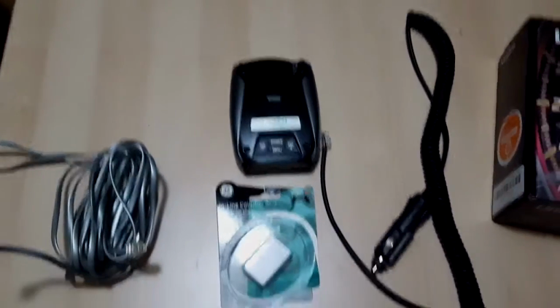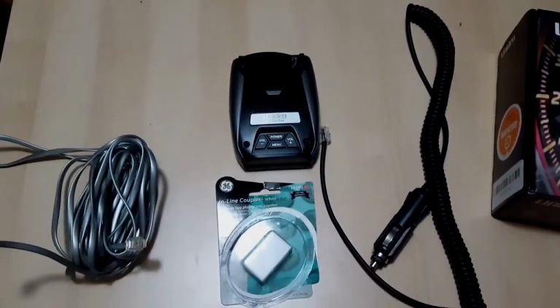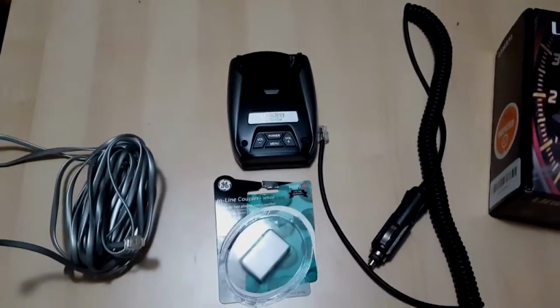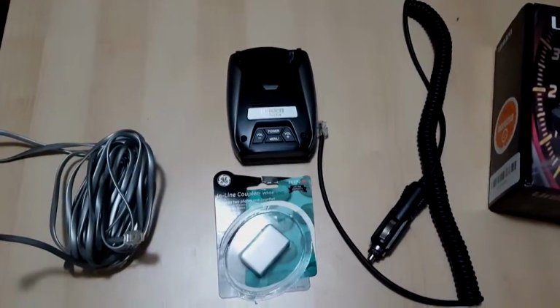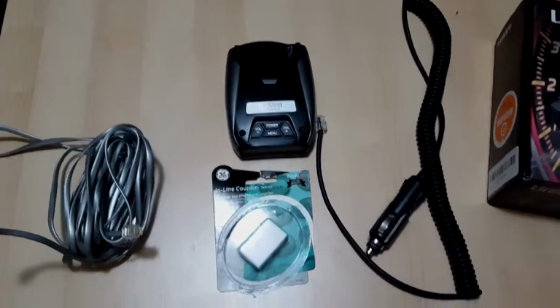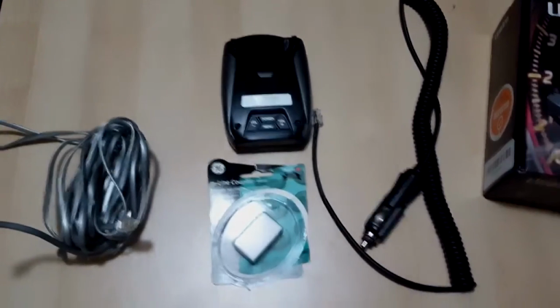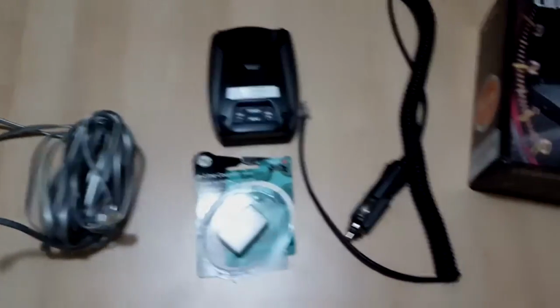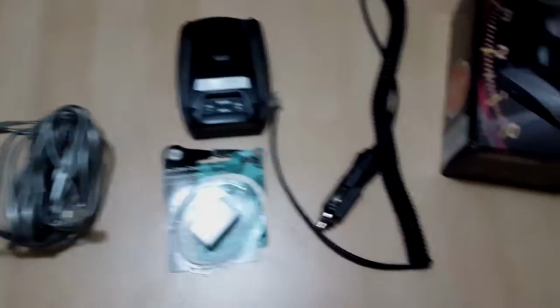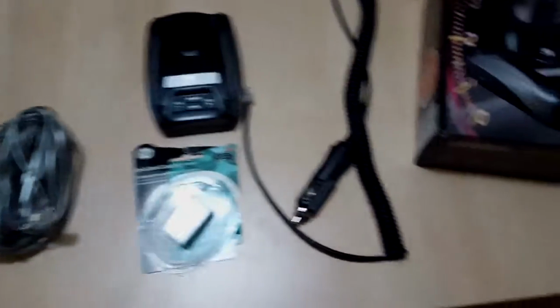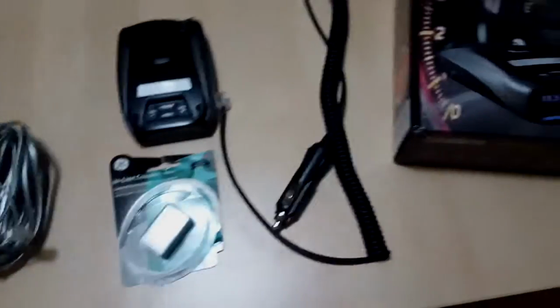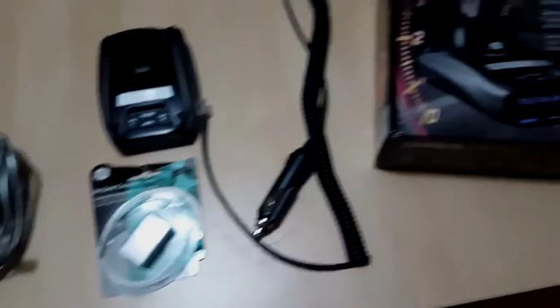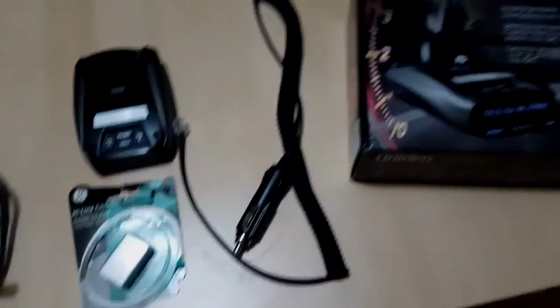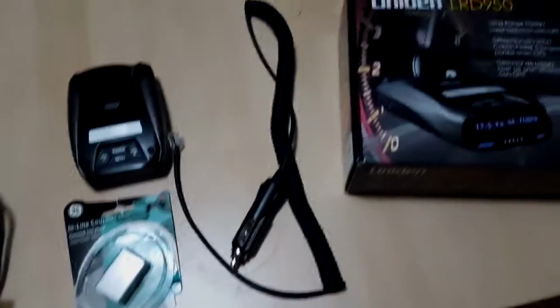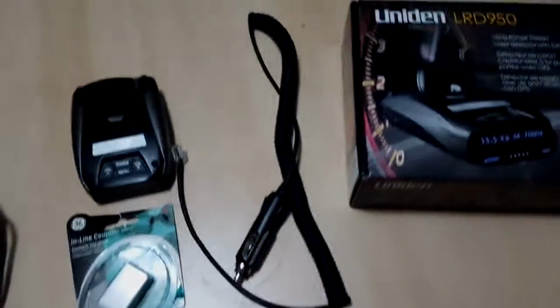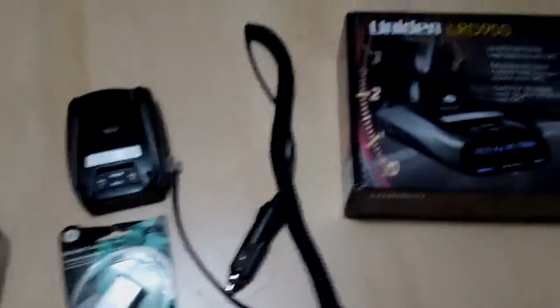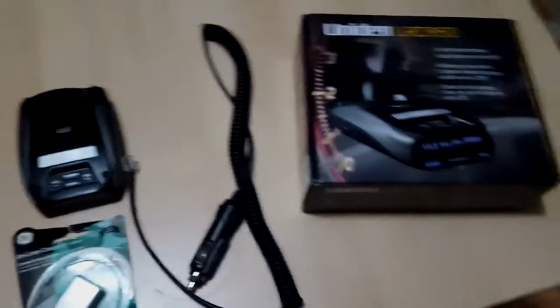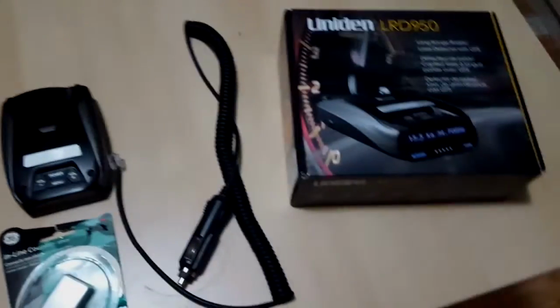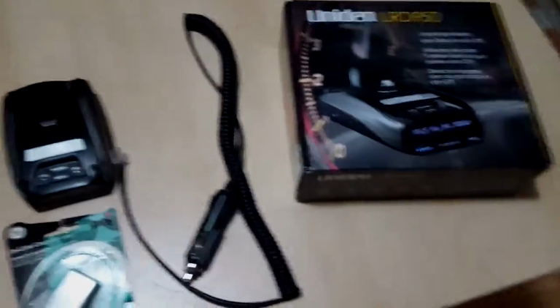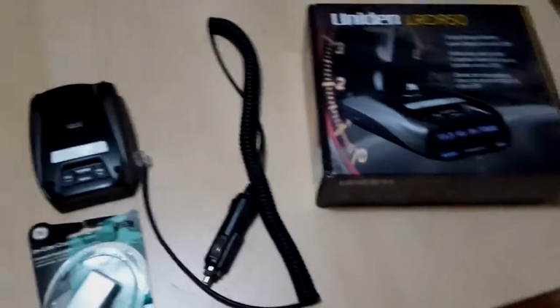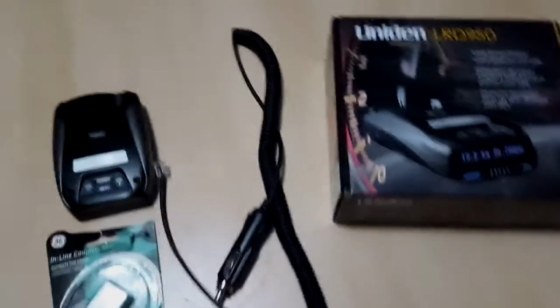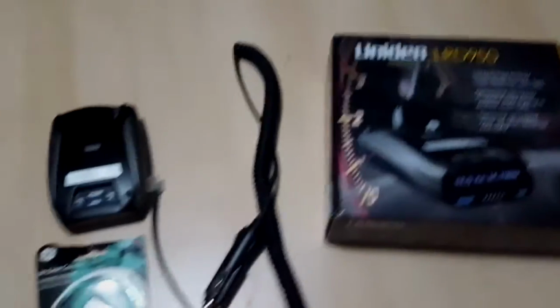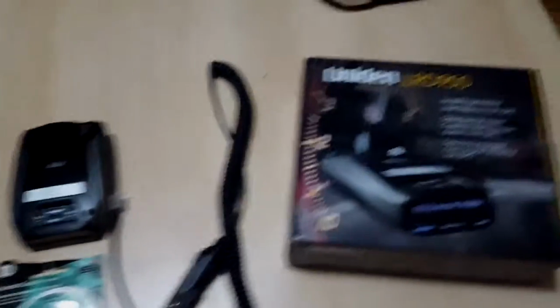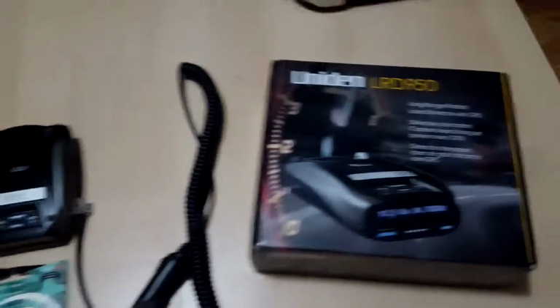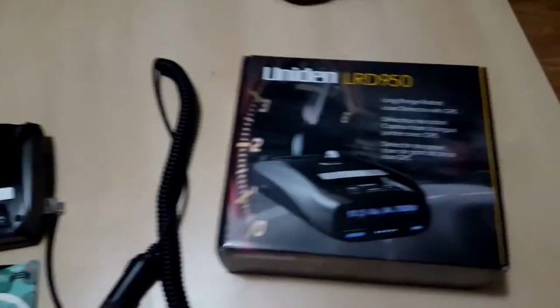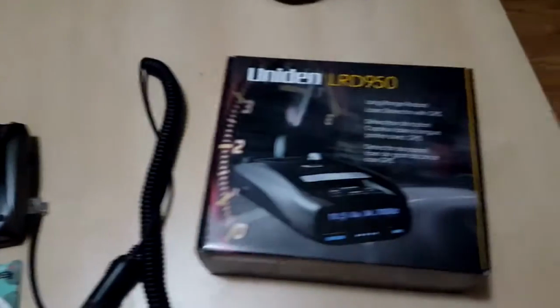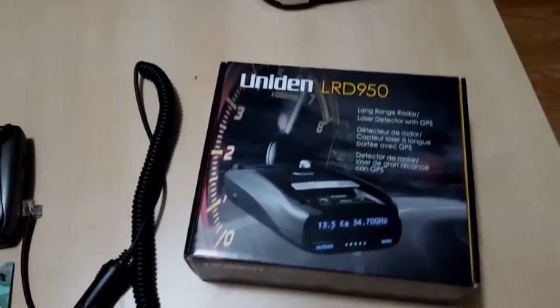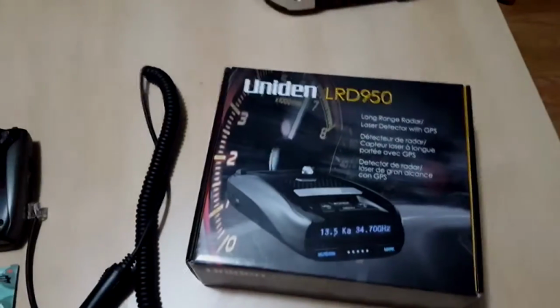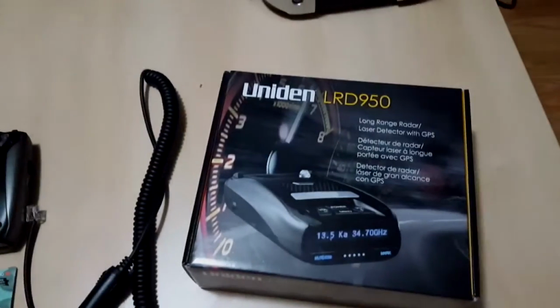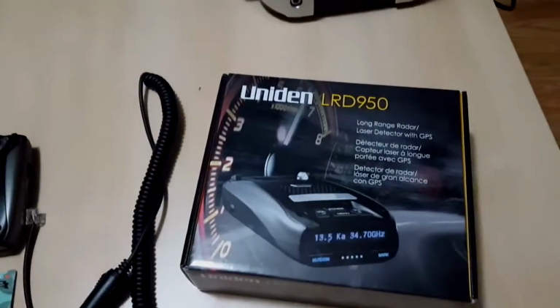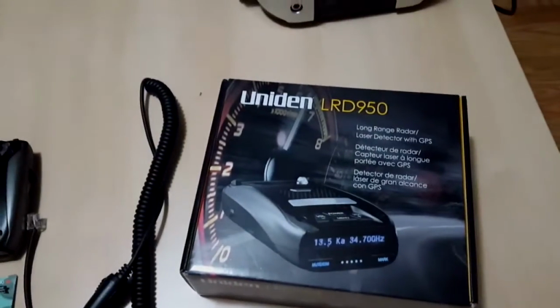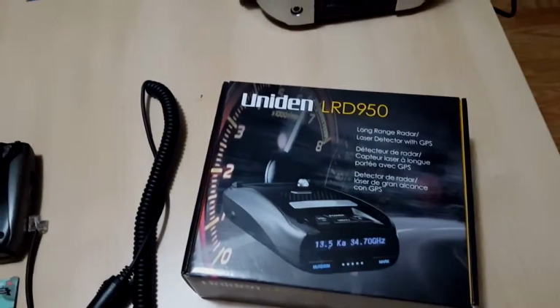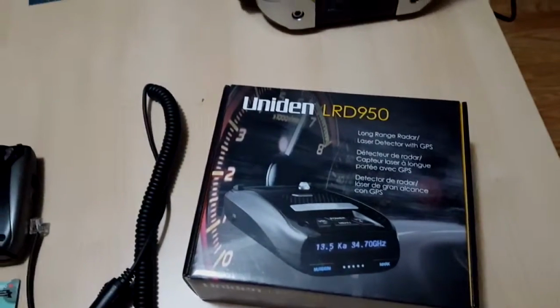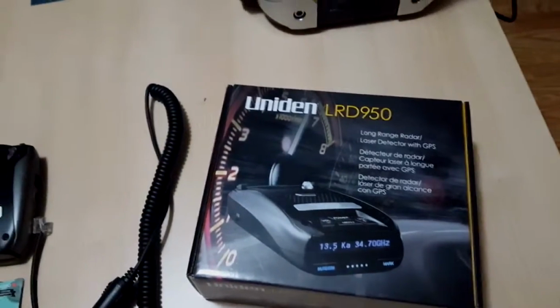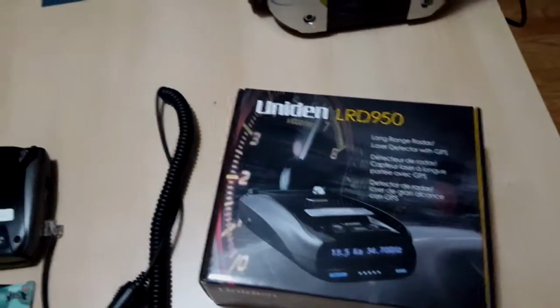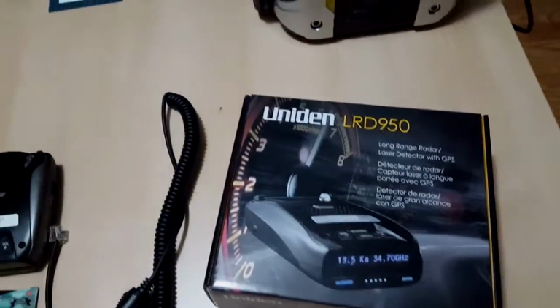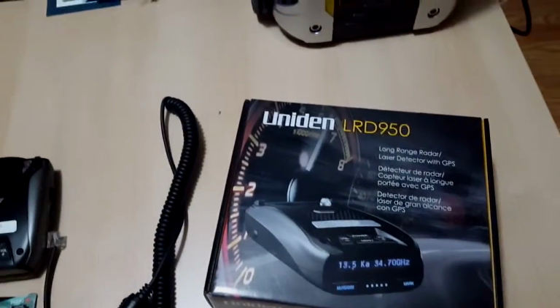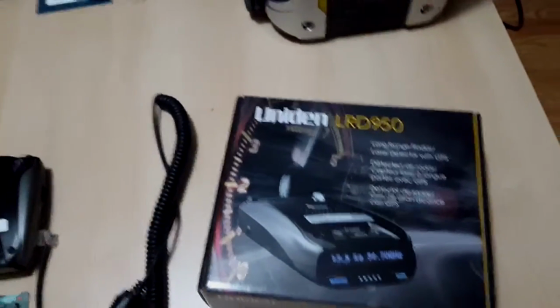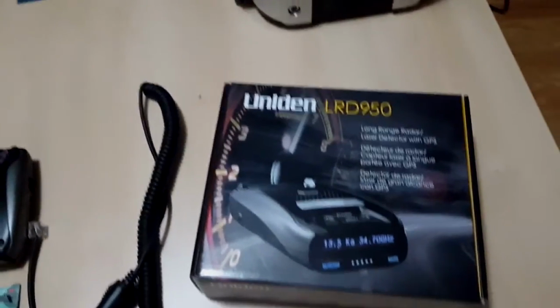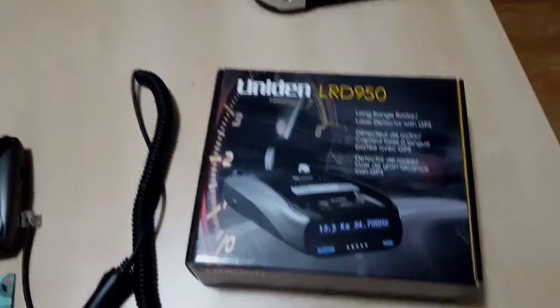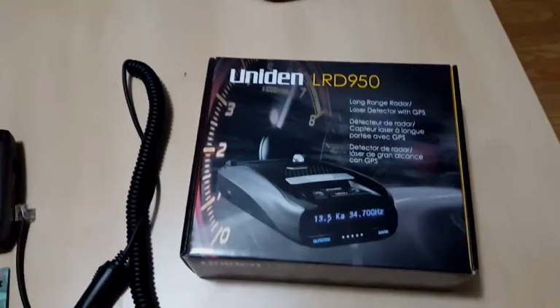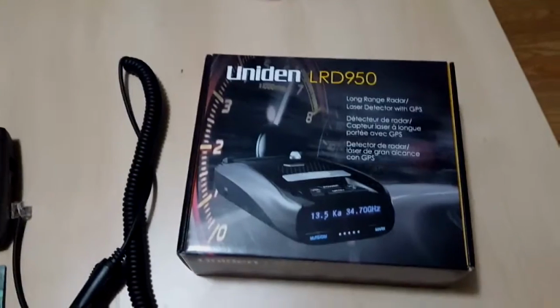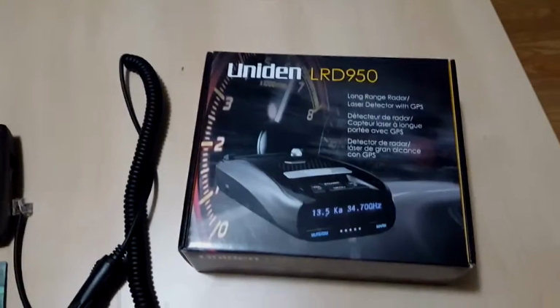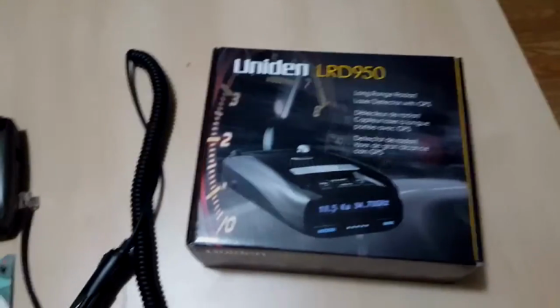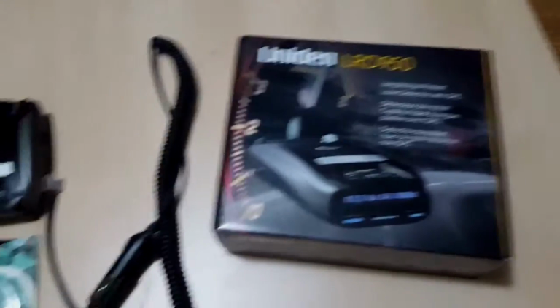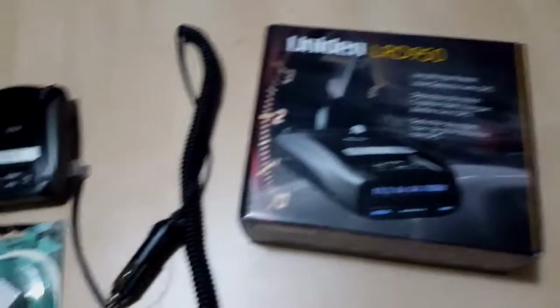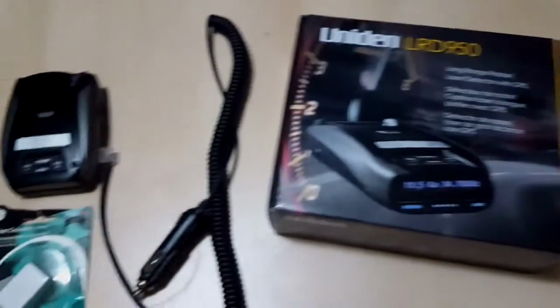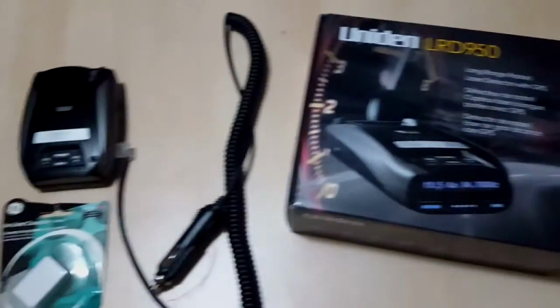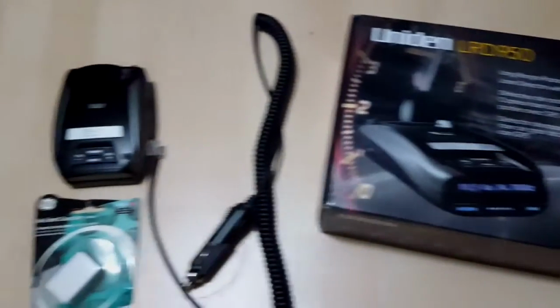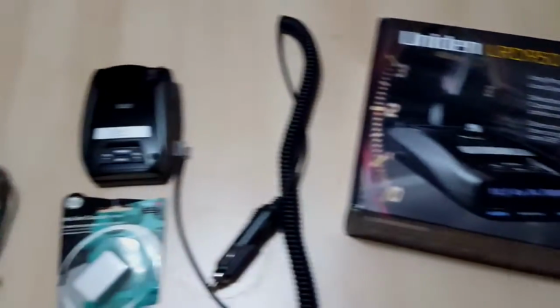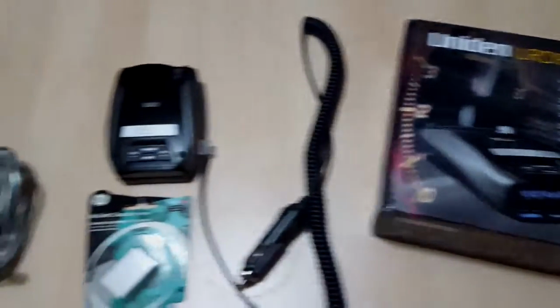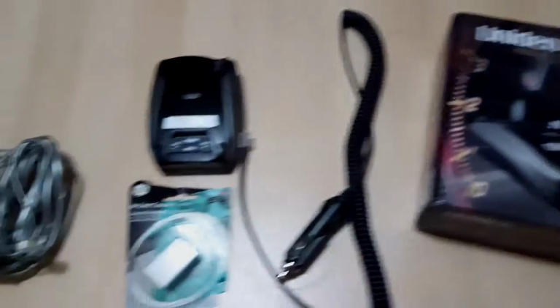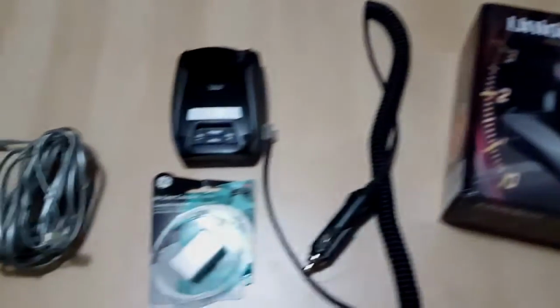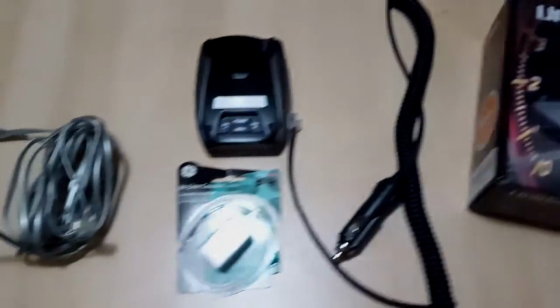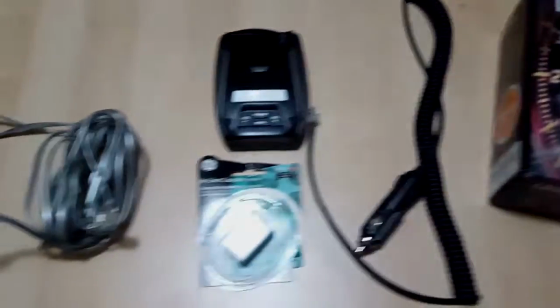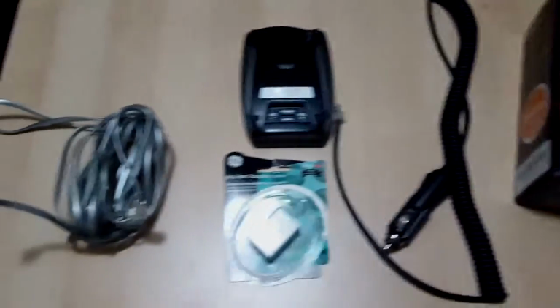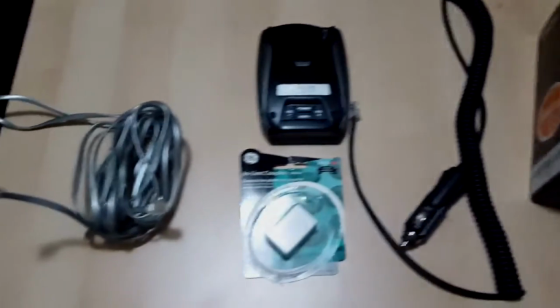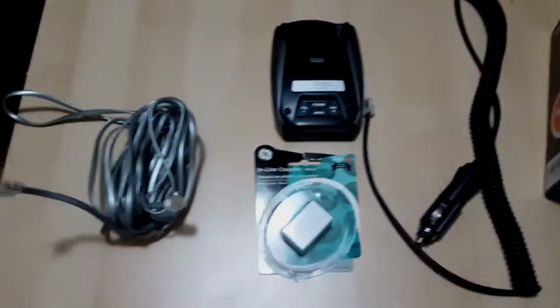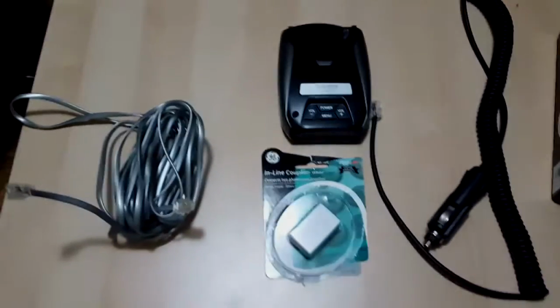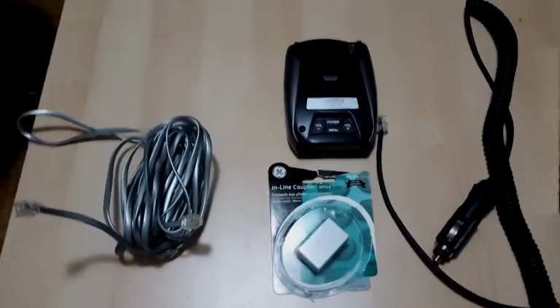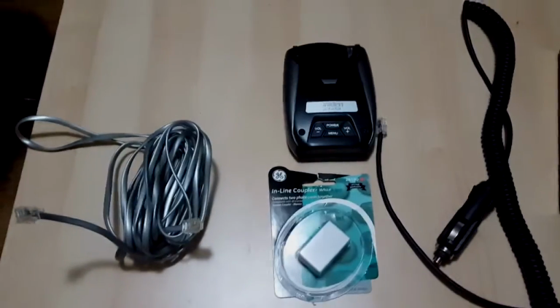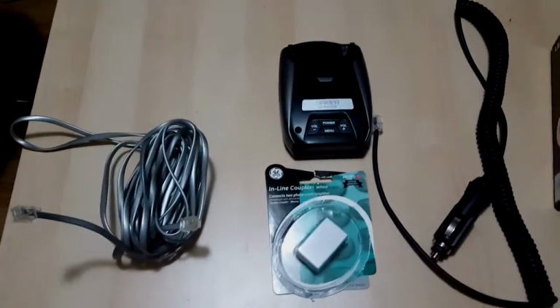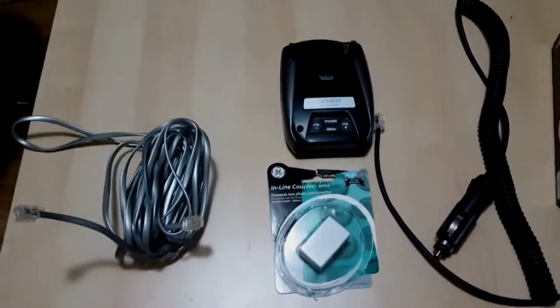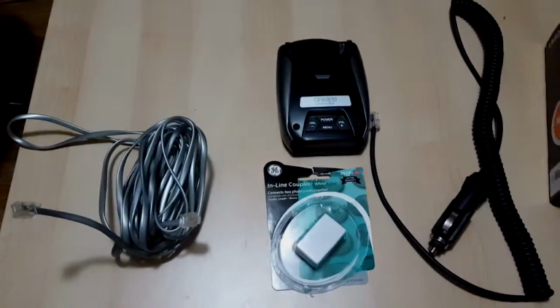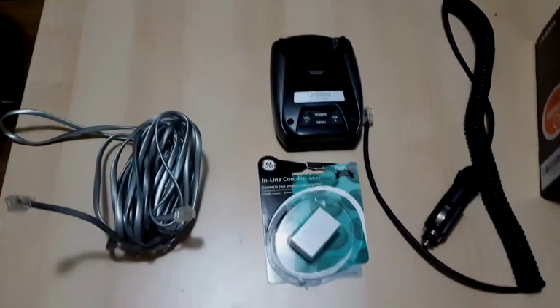Hey guys, I just got myself a Uniden LRD950 rear detector. I think it's pretty awesome.